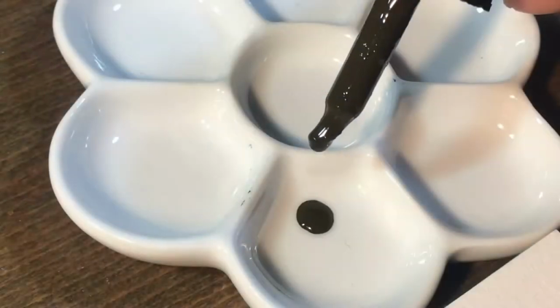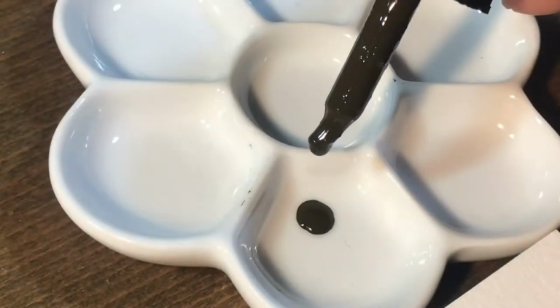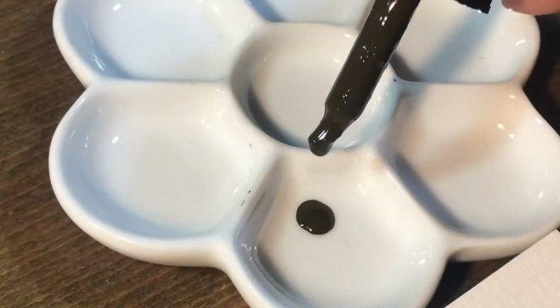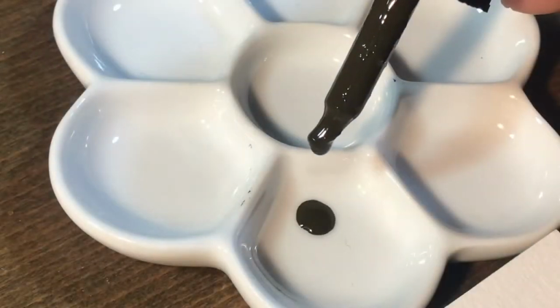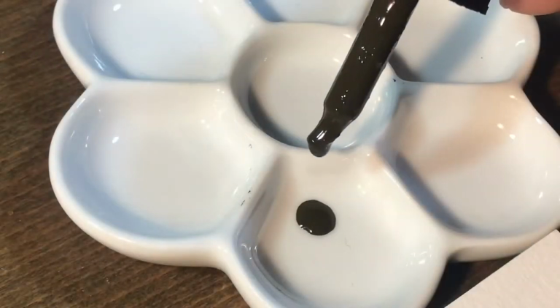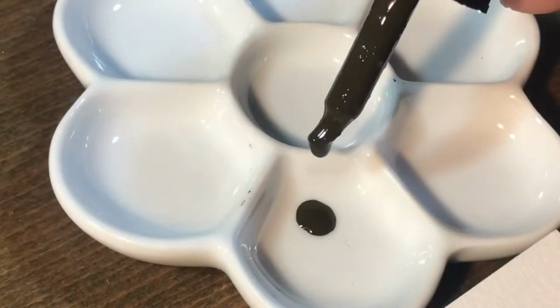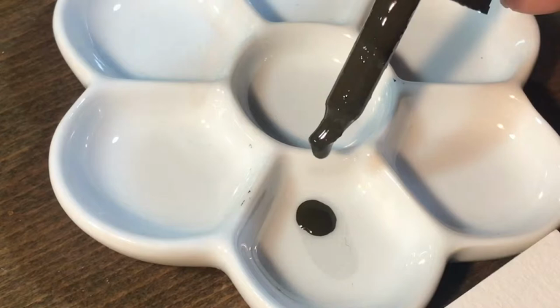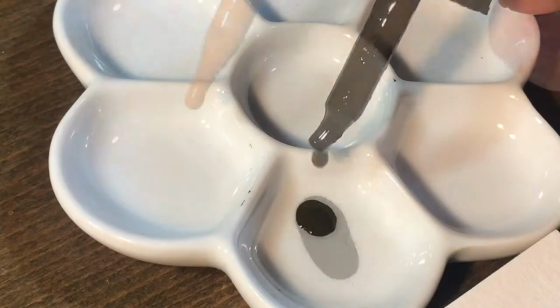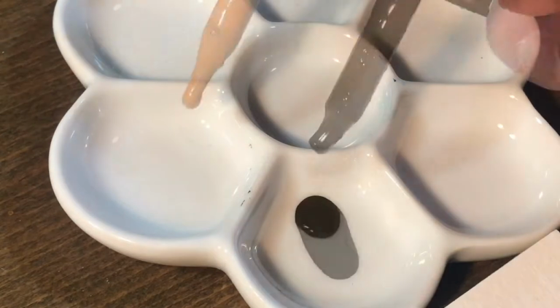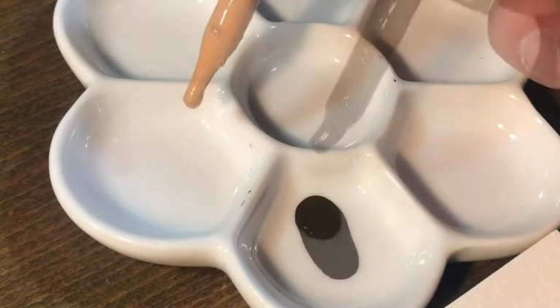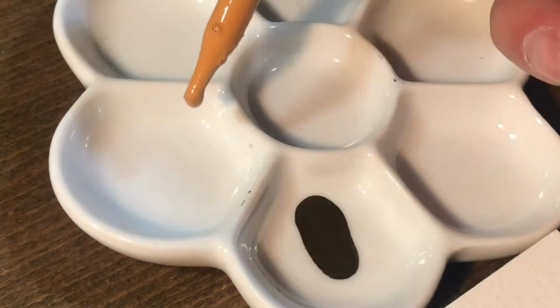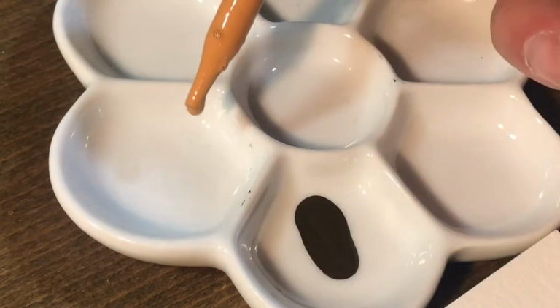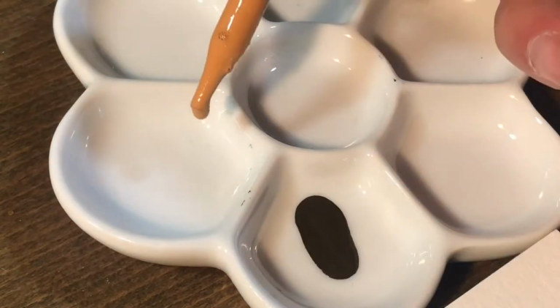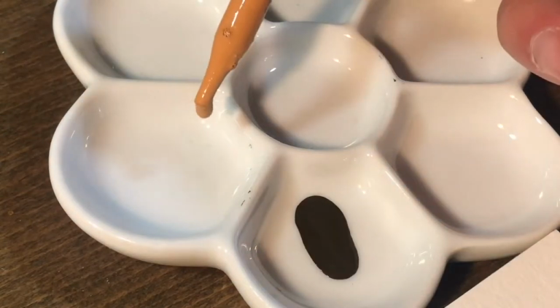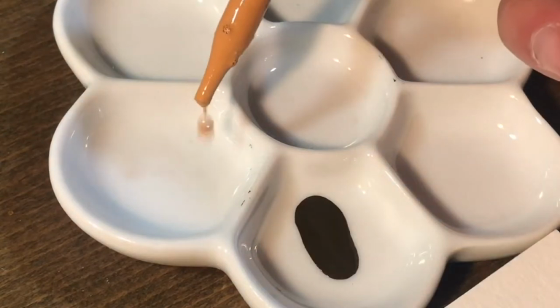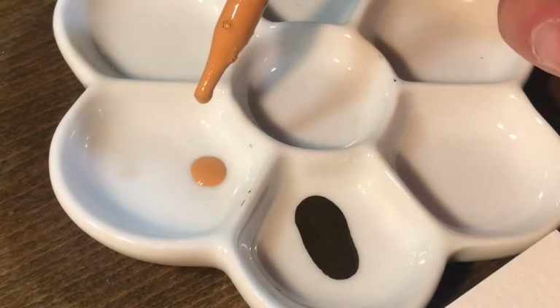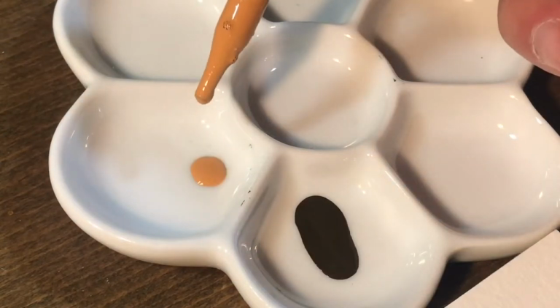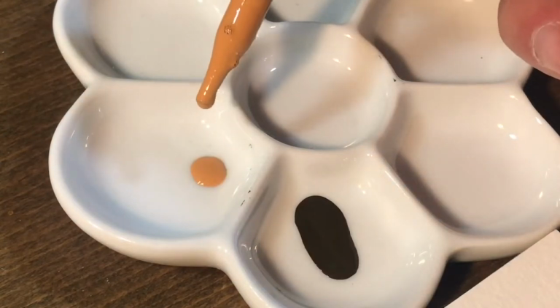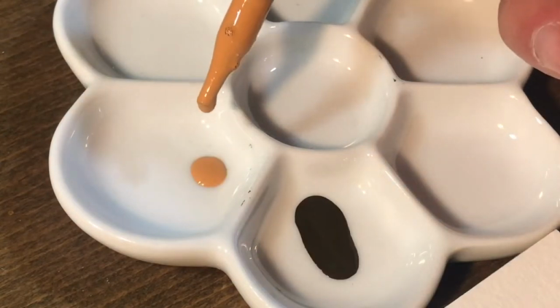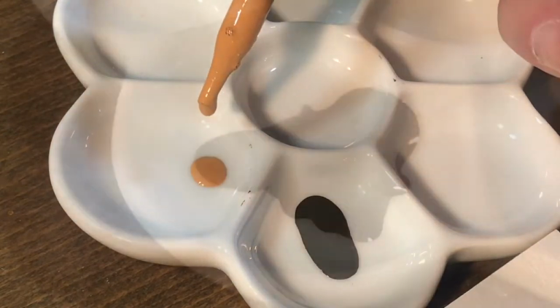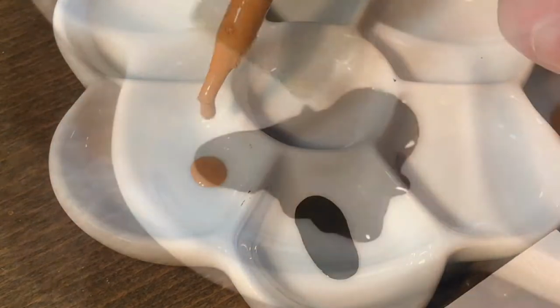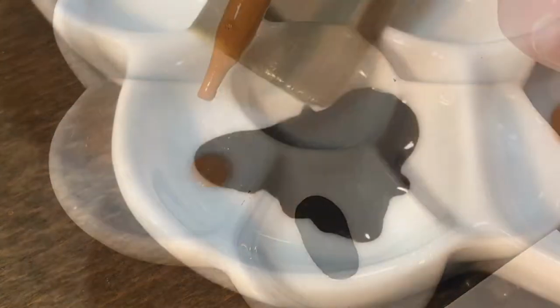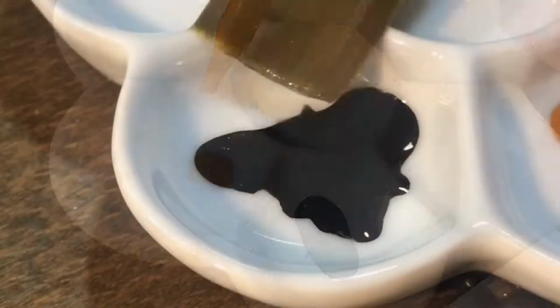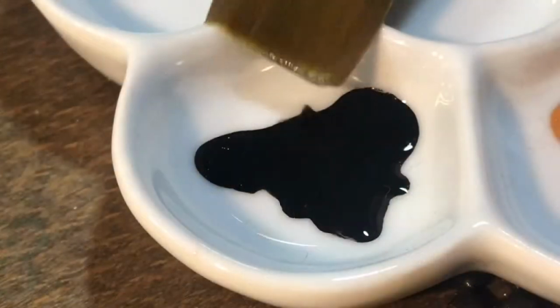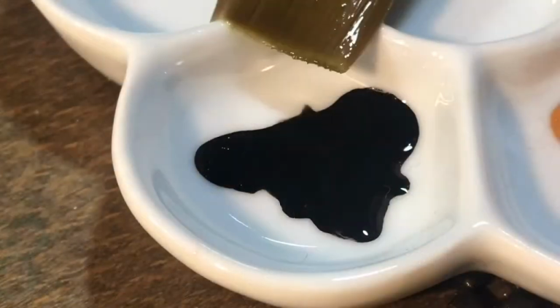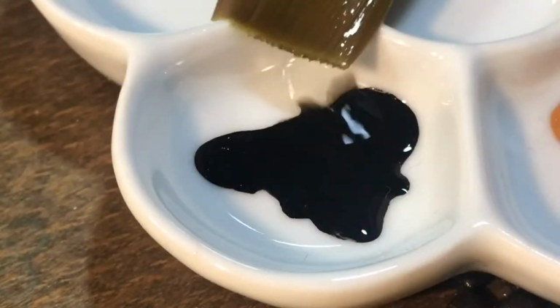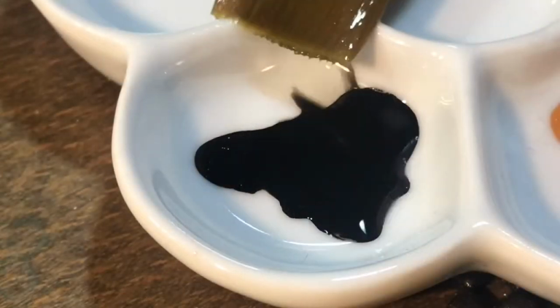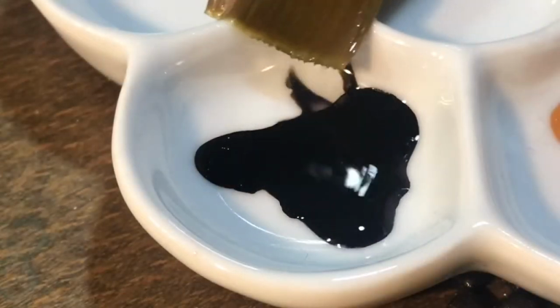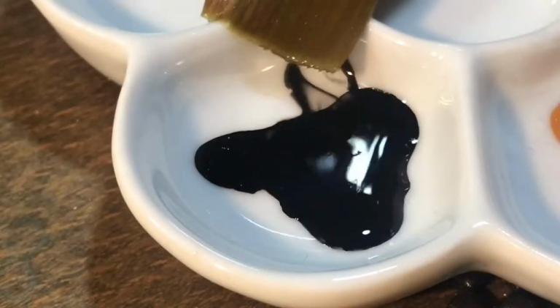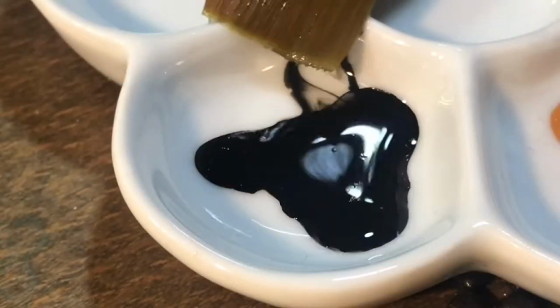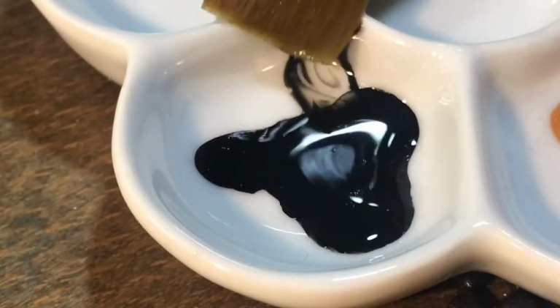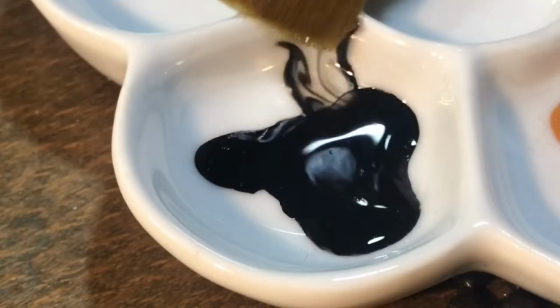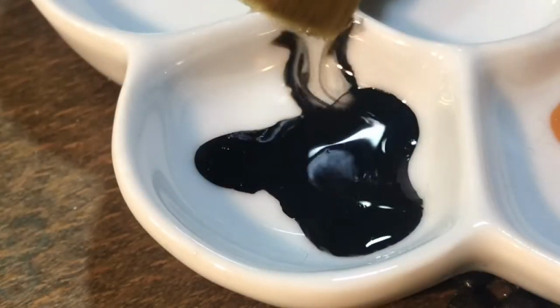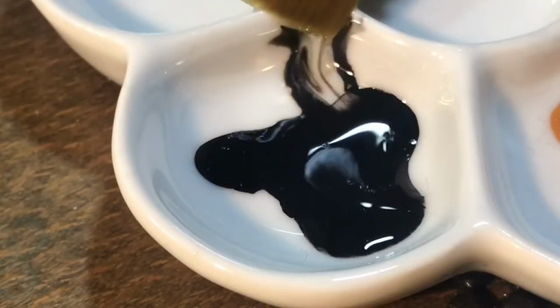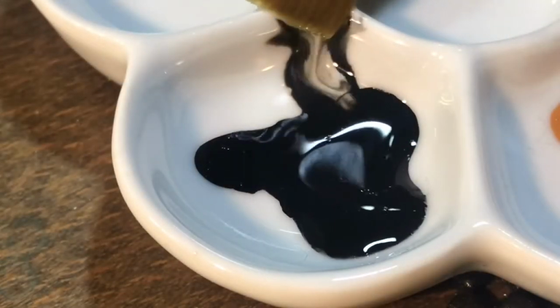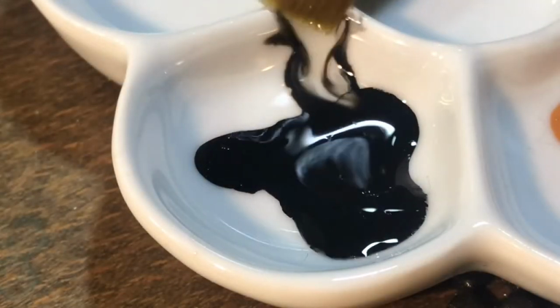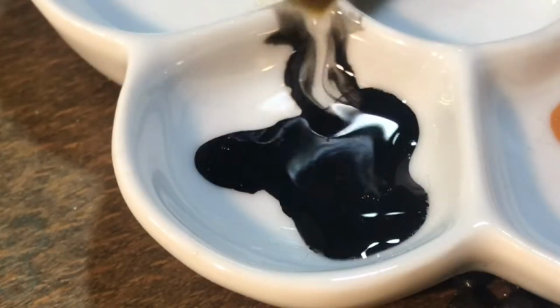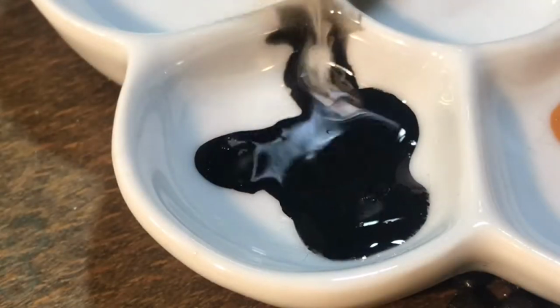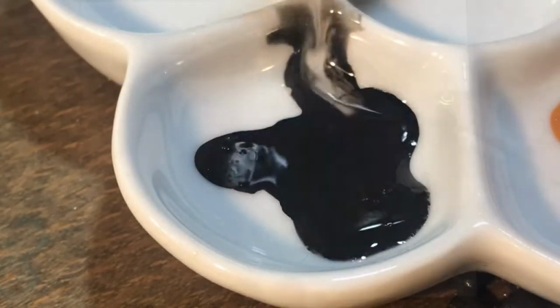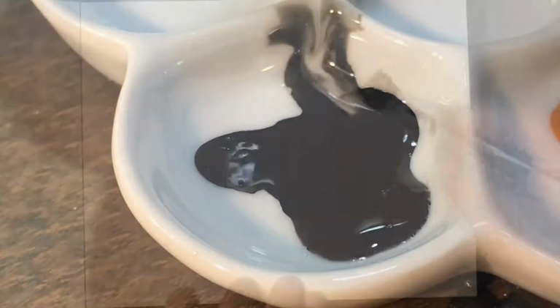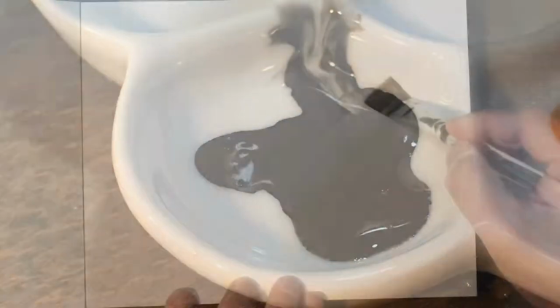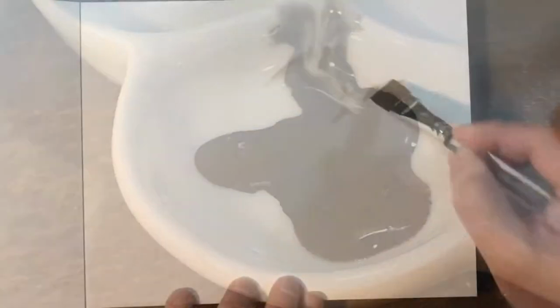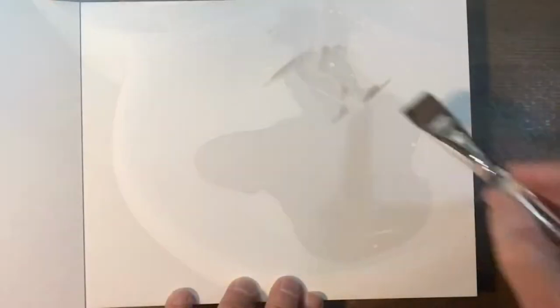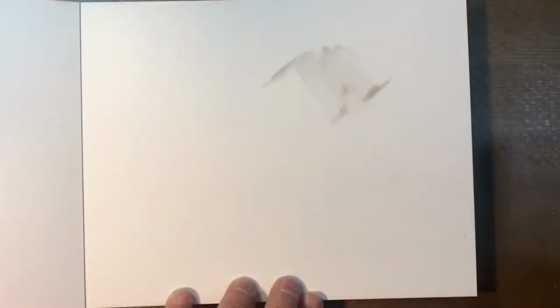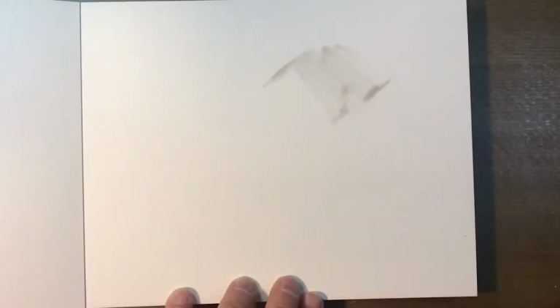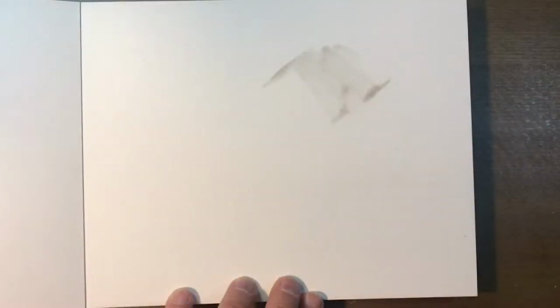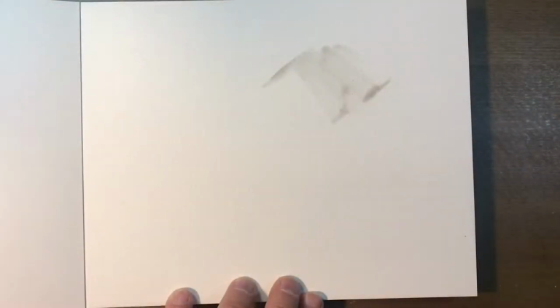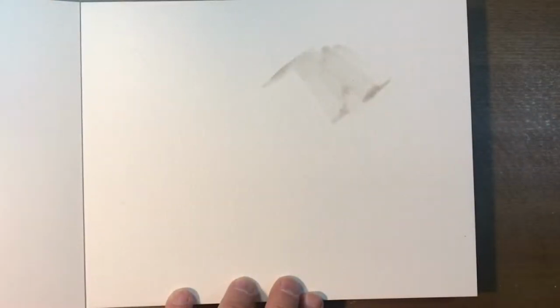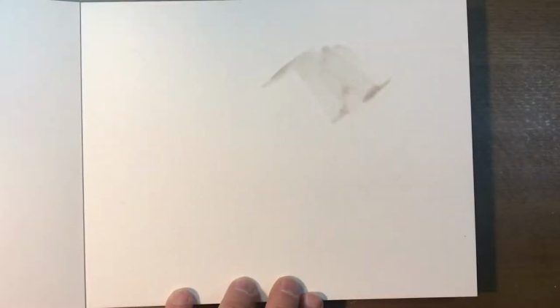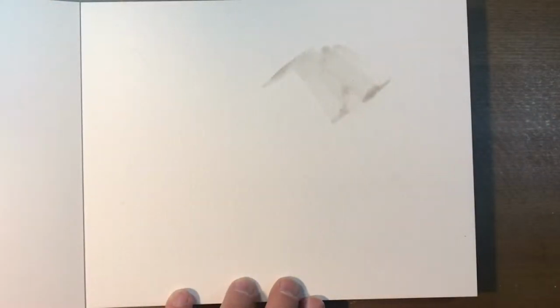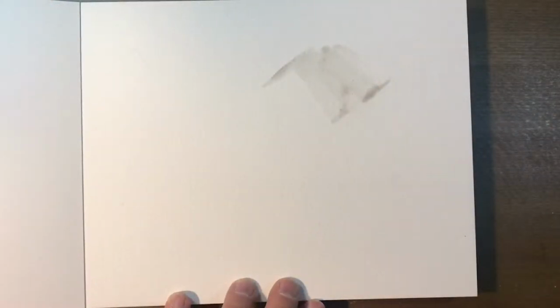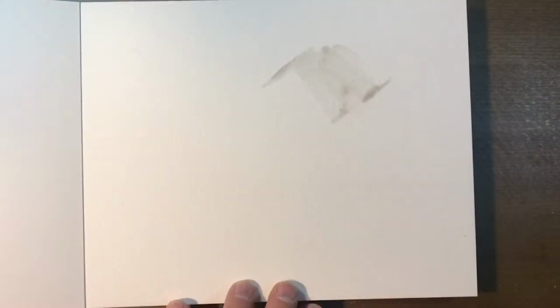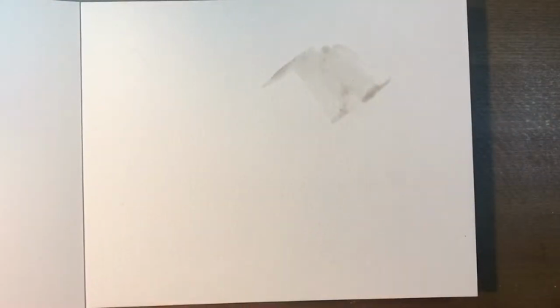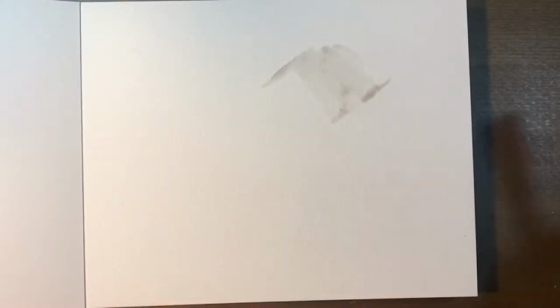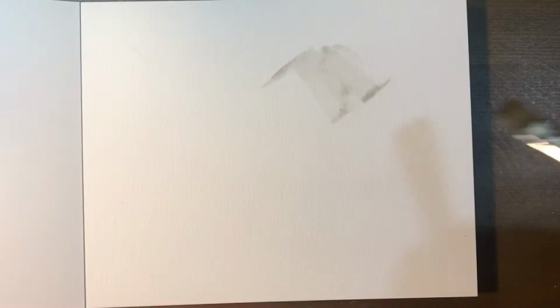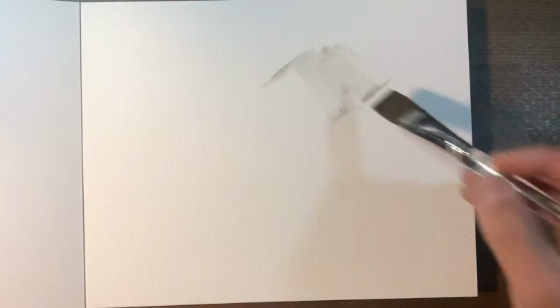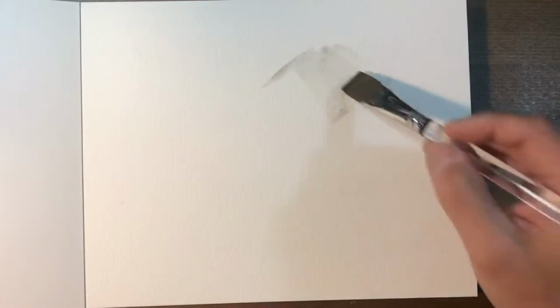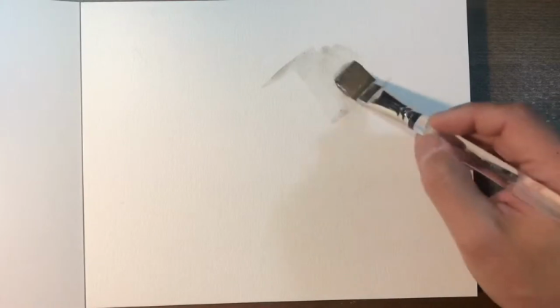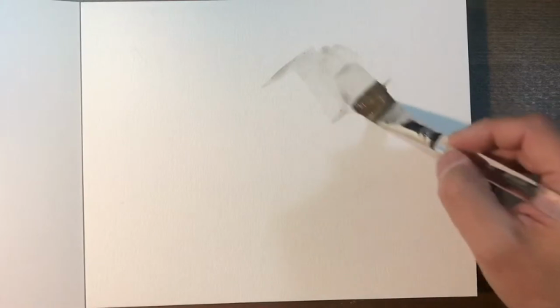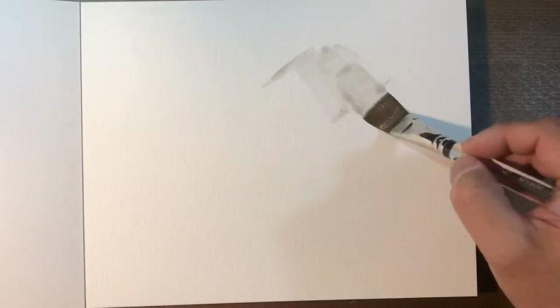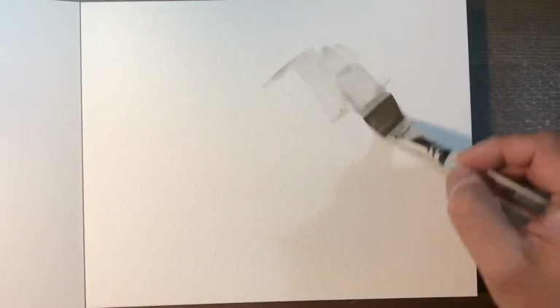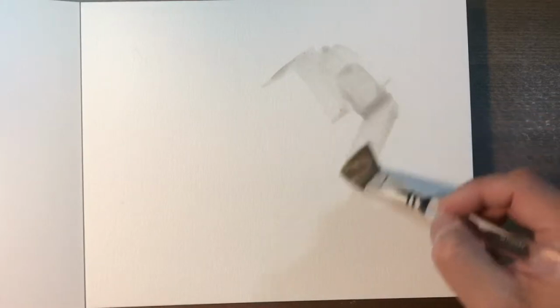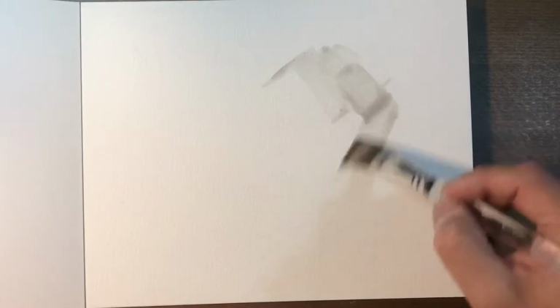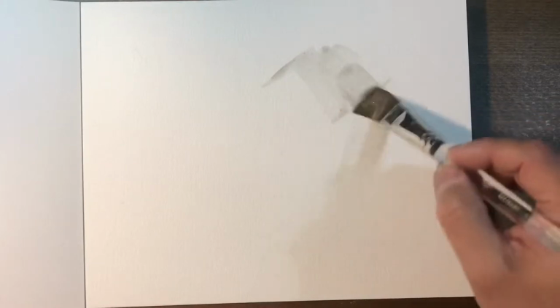Back in my studio, I let the park's inspiration guide my art.